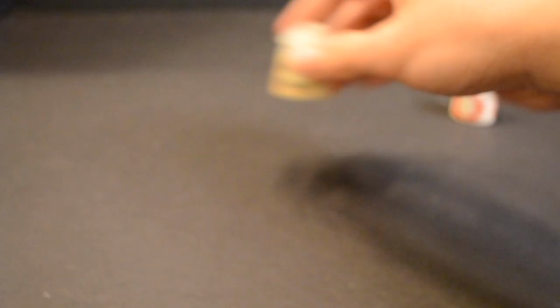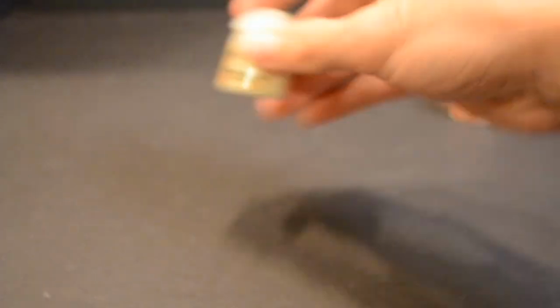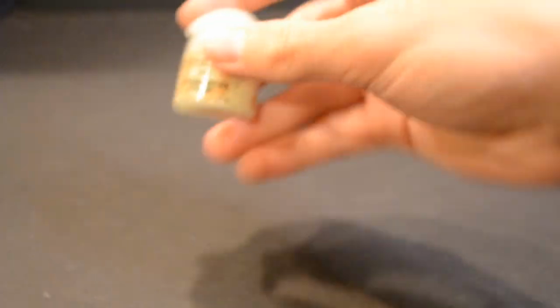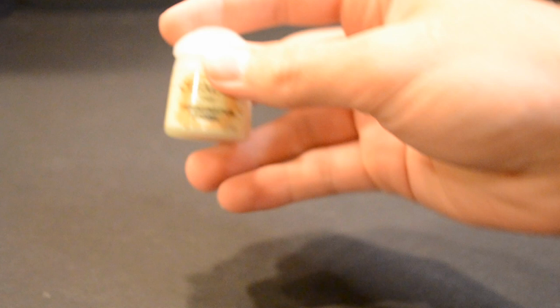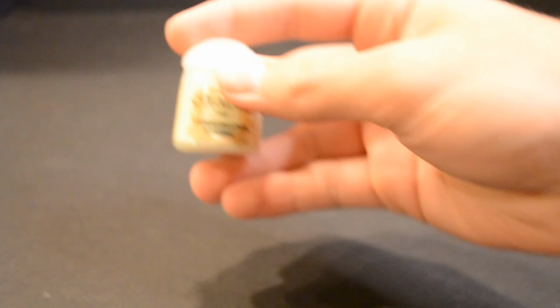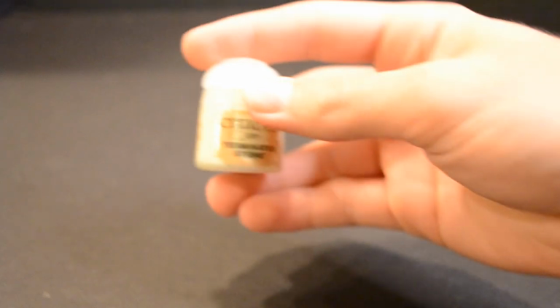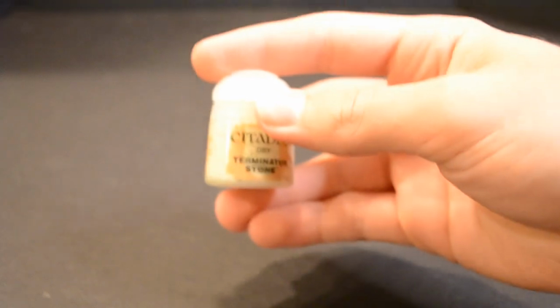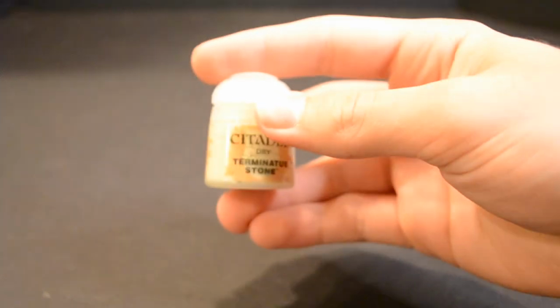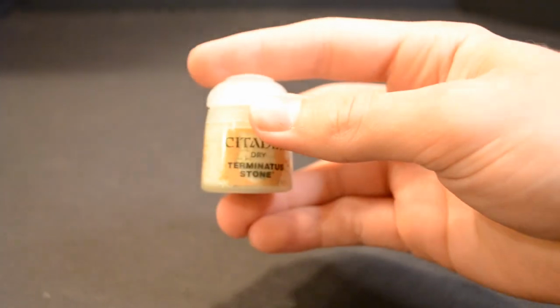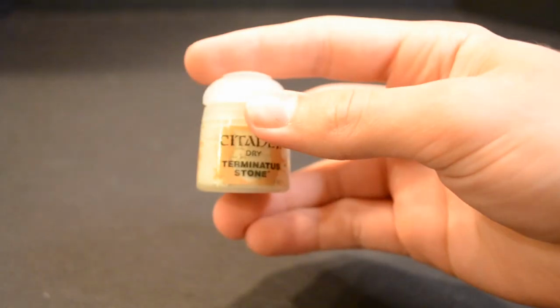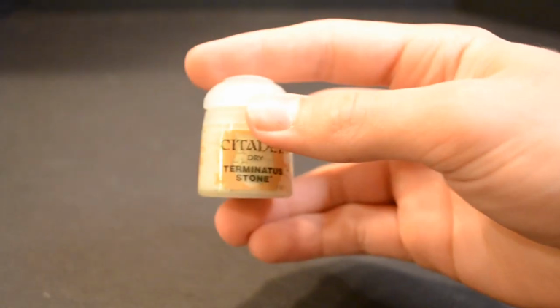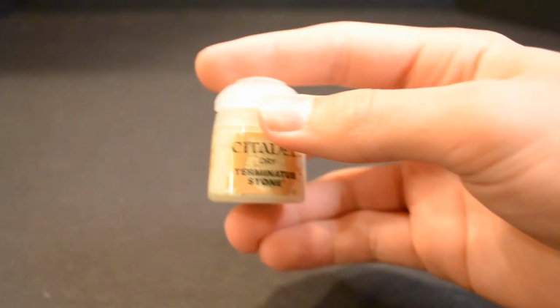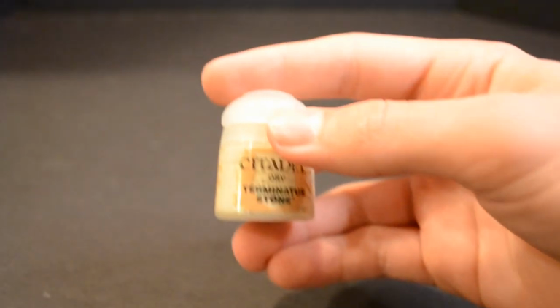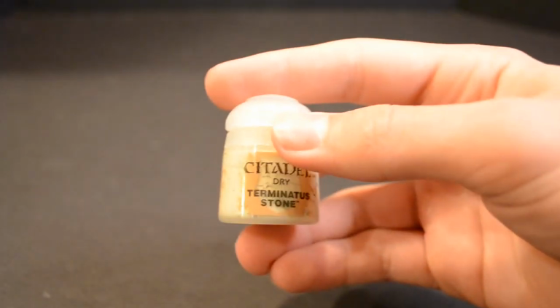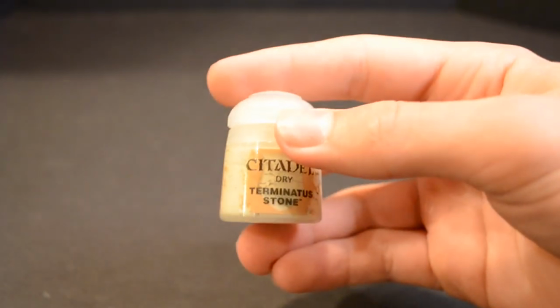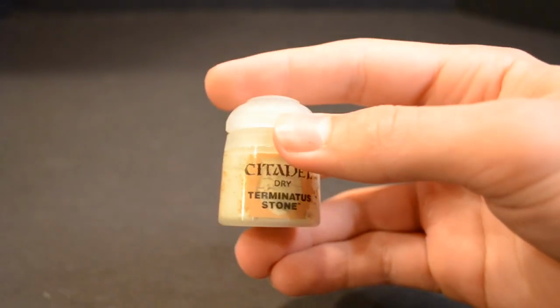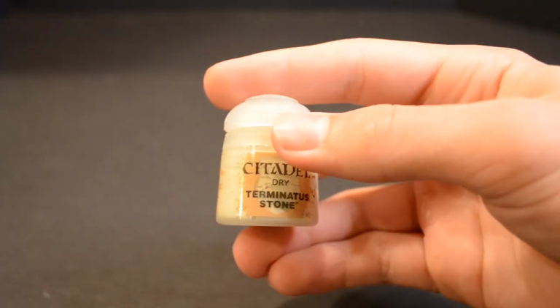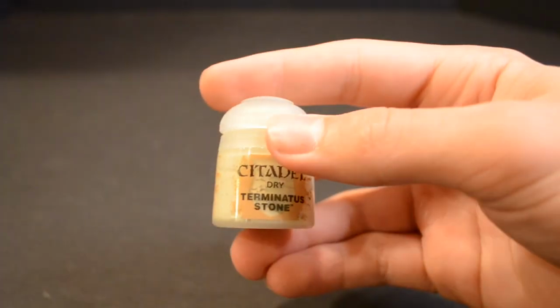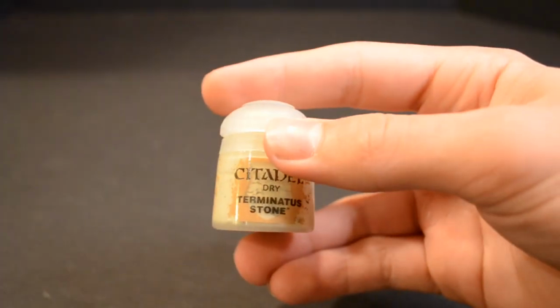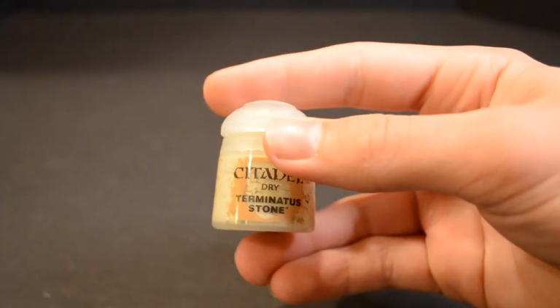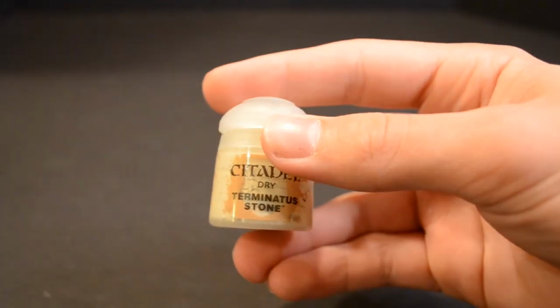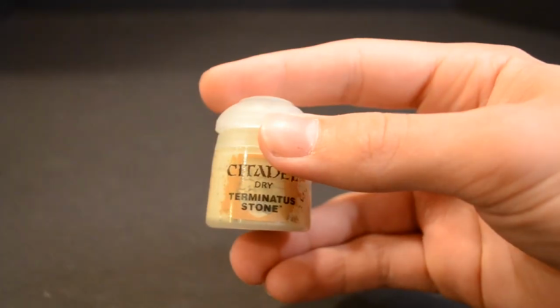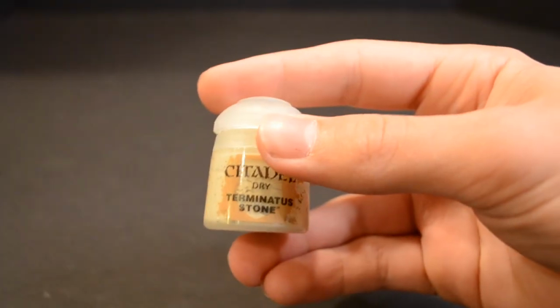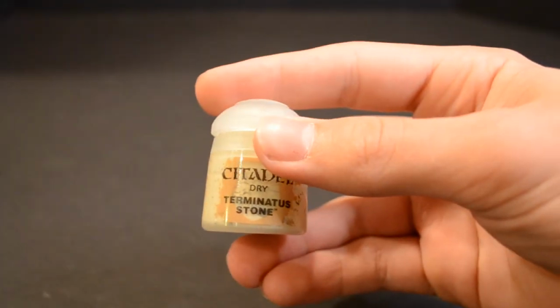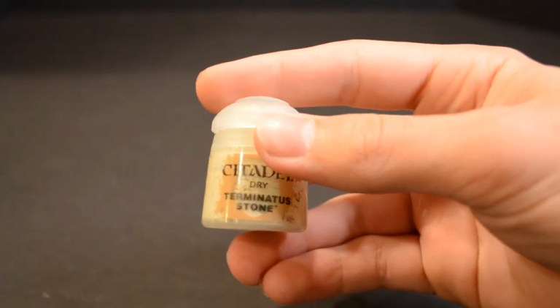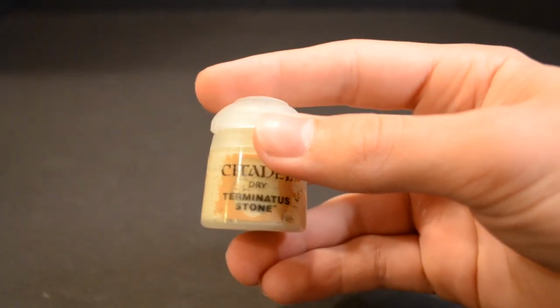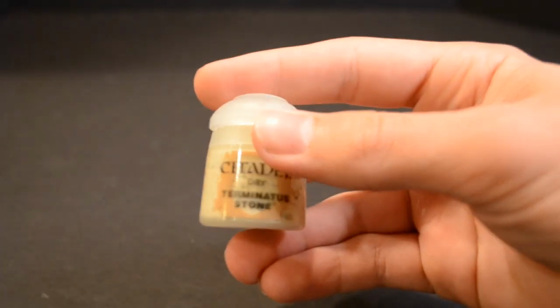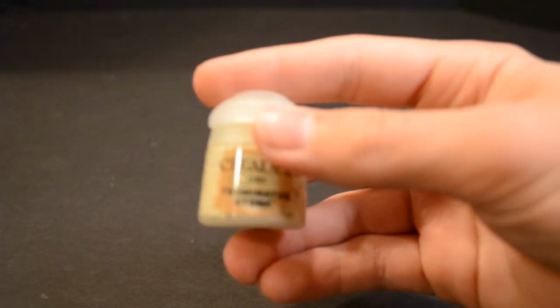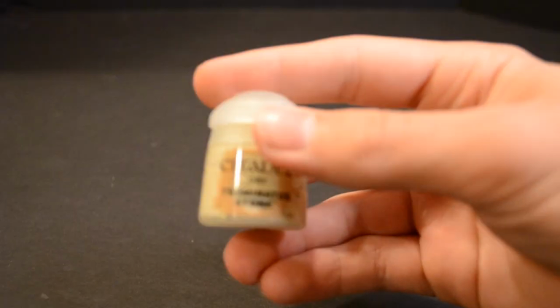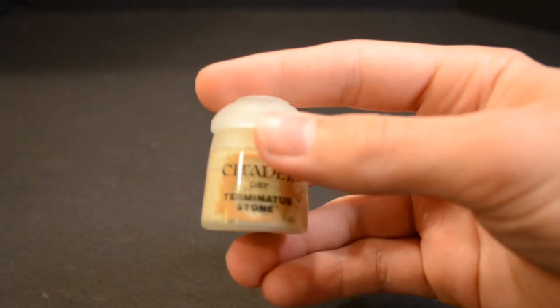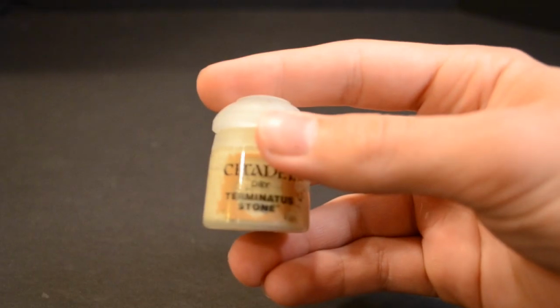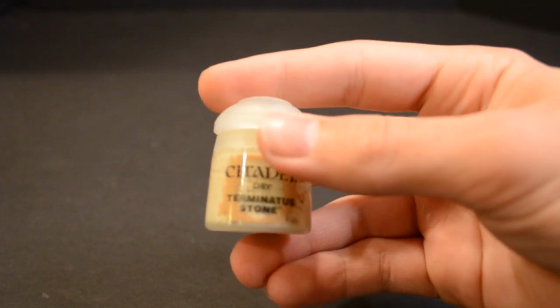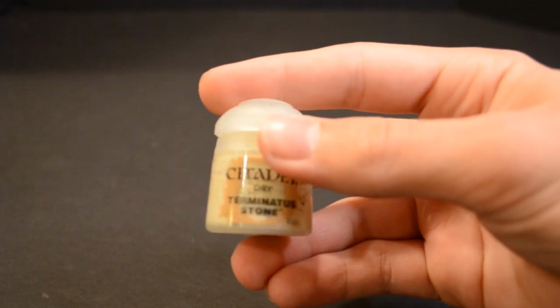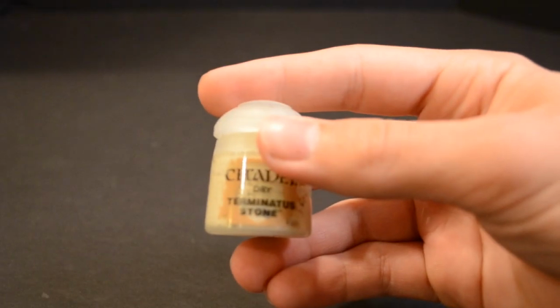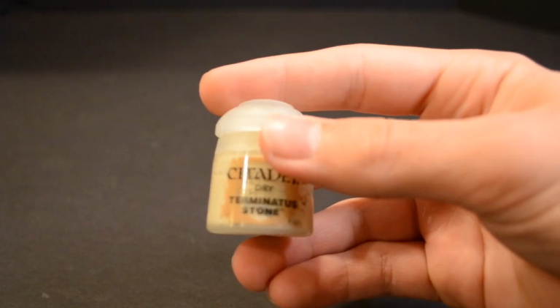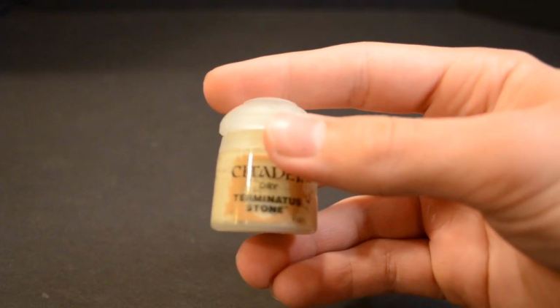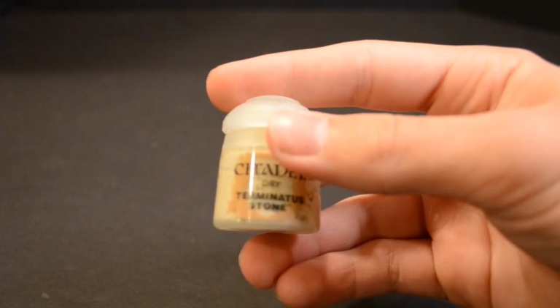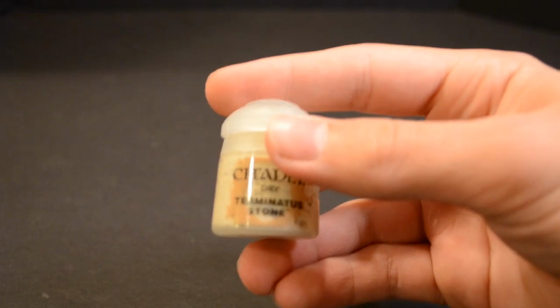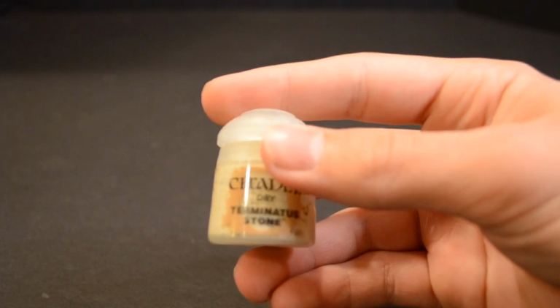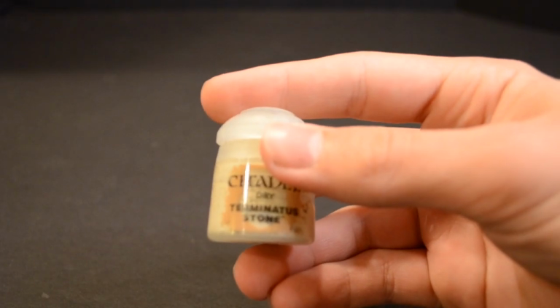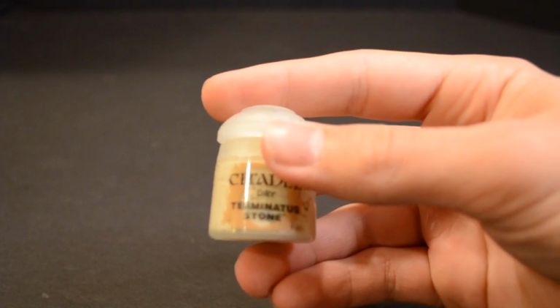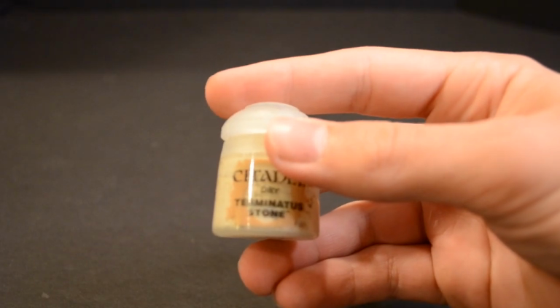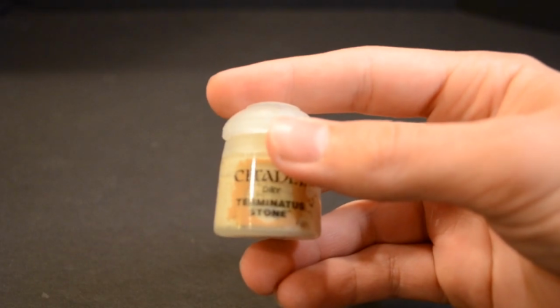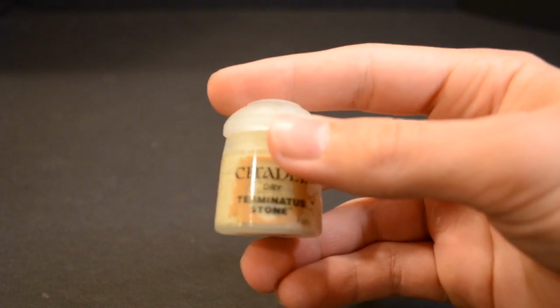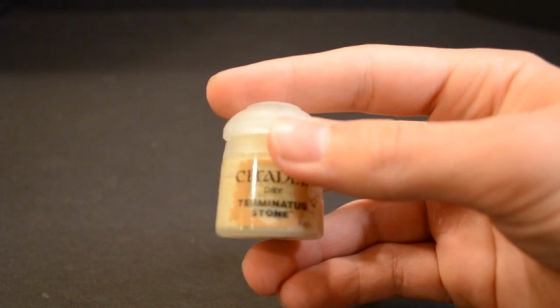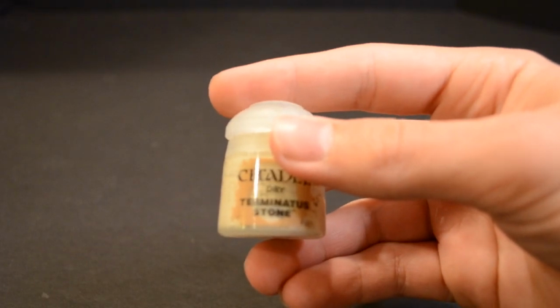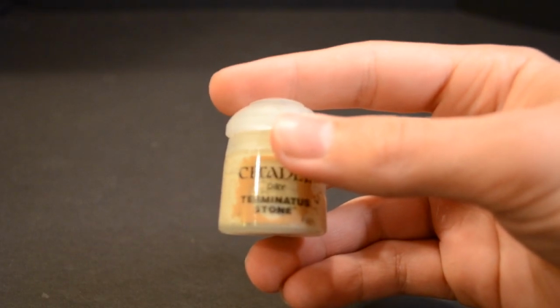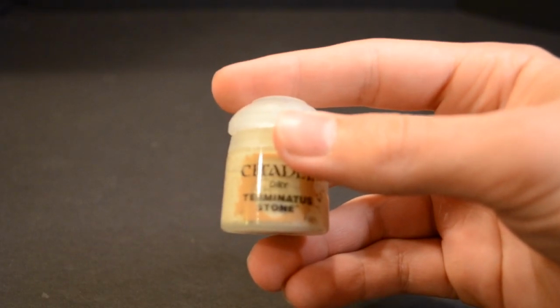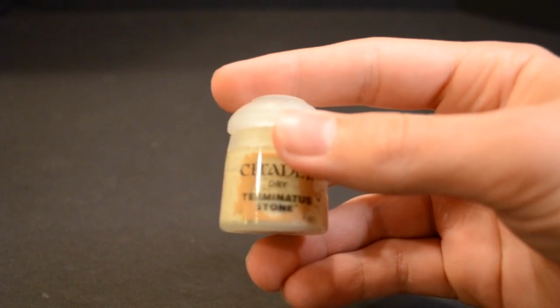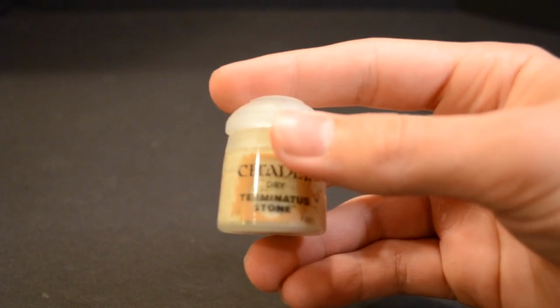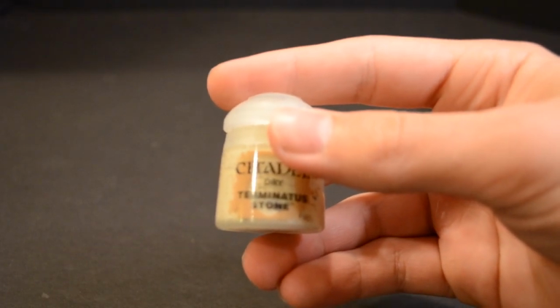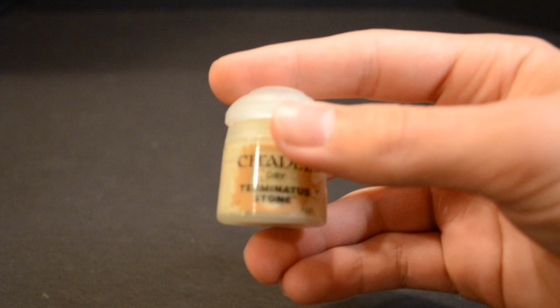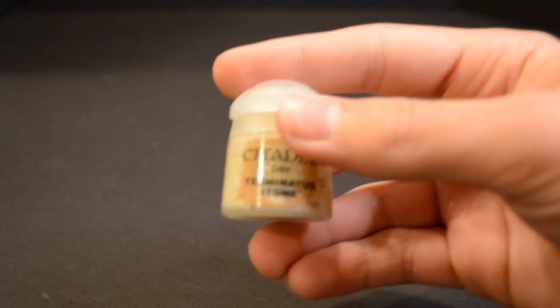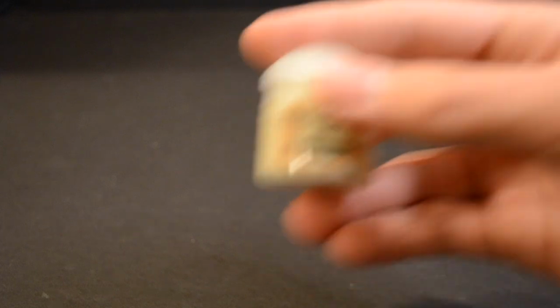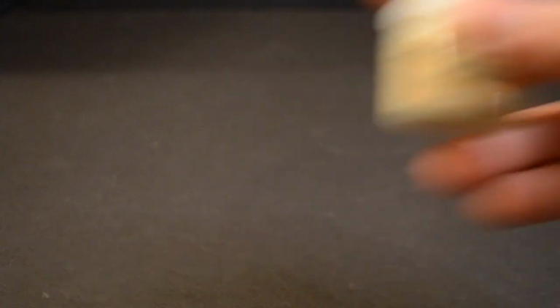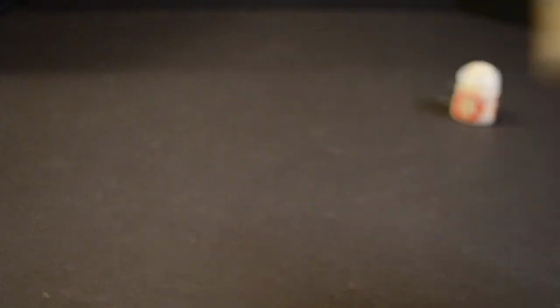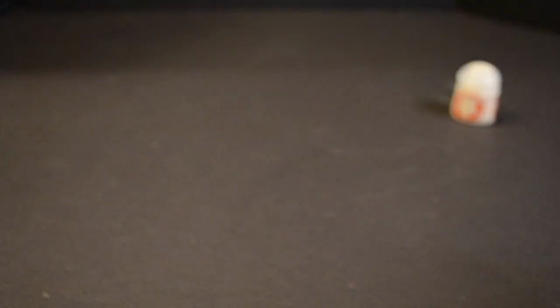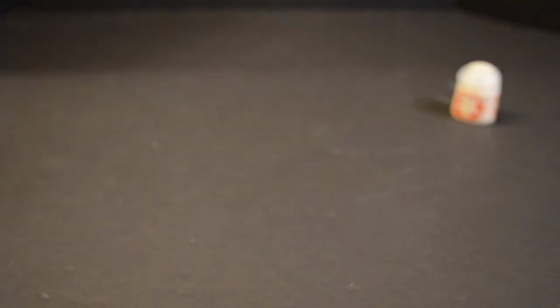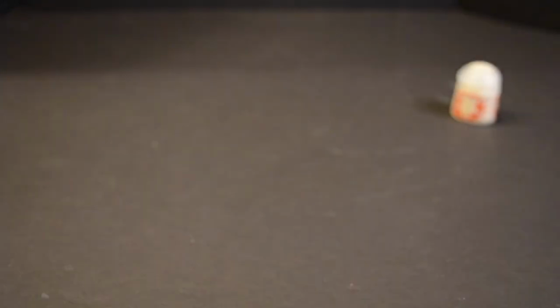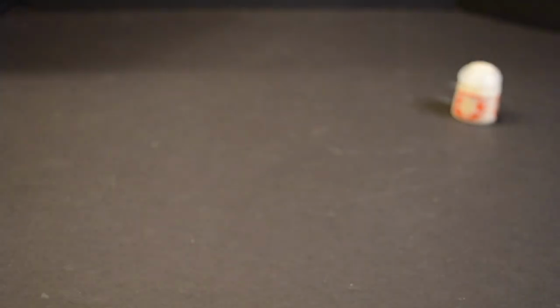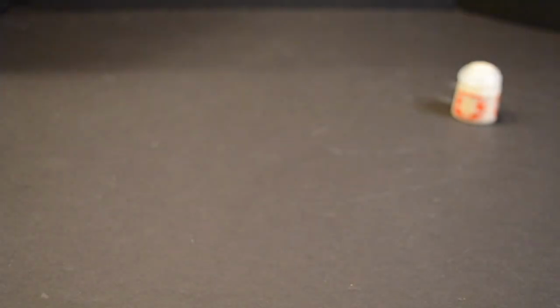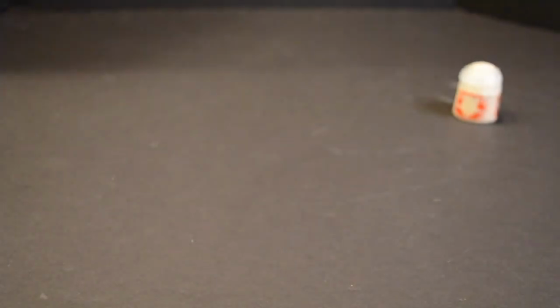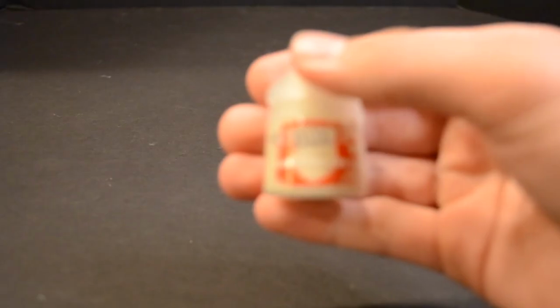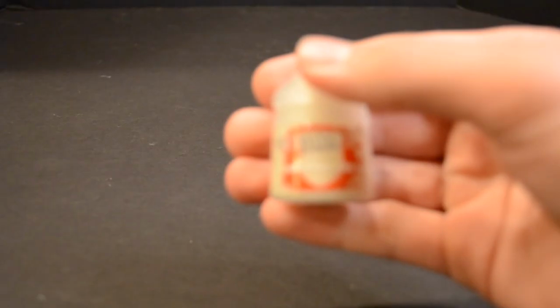We'll now do a dry brush of Terminatus Stone over the entire model with the large dry brush. Make sure not to overdo it and go slowly.